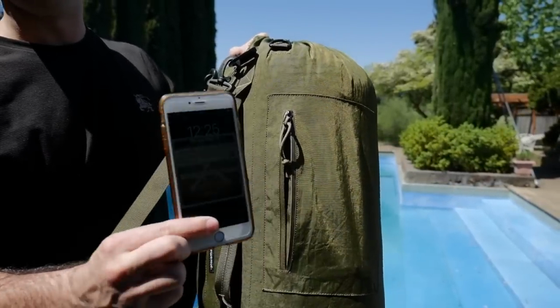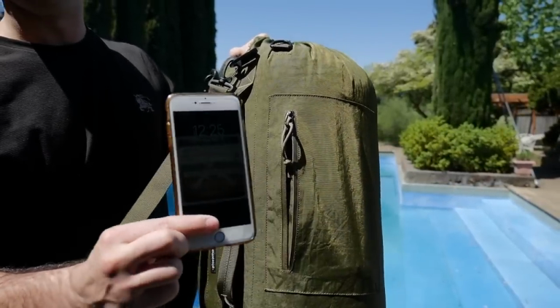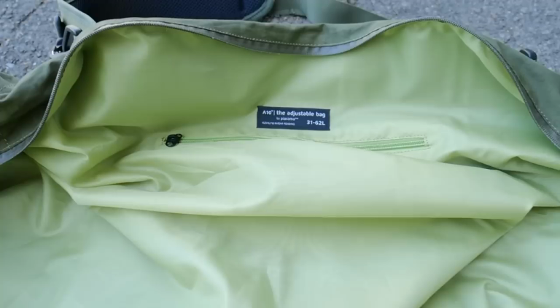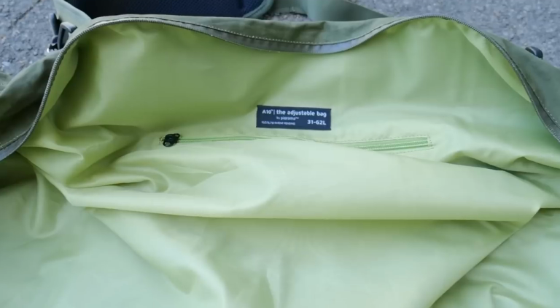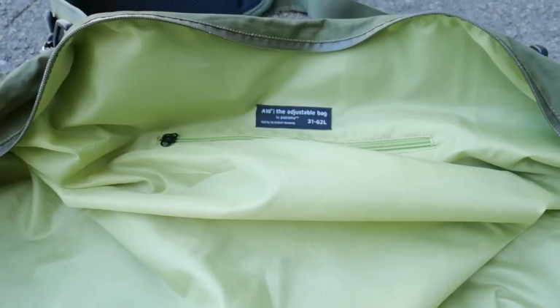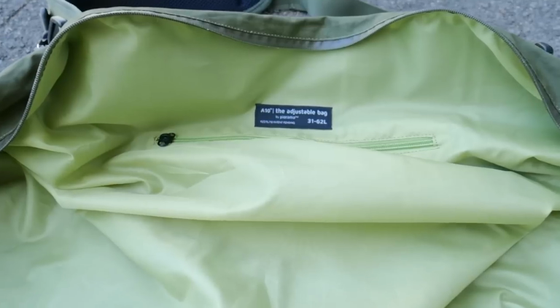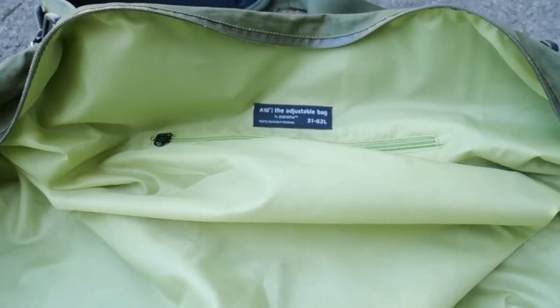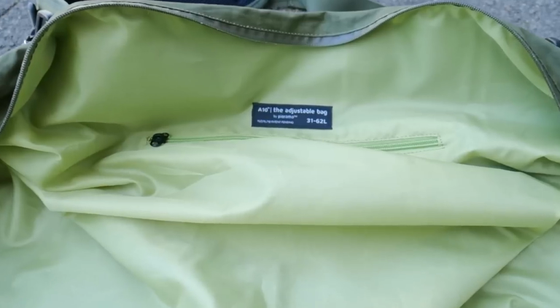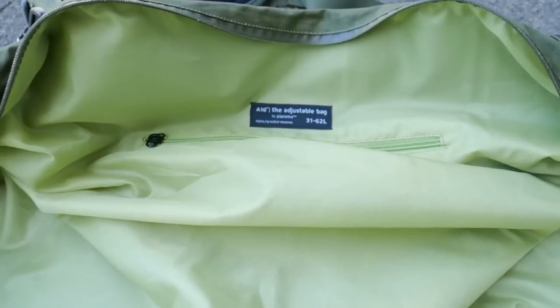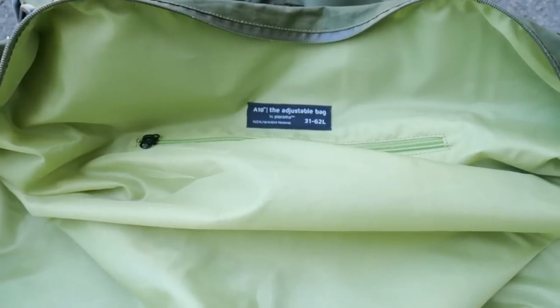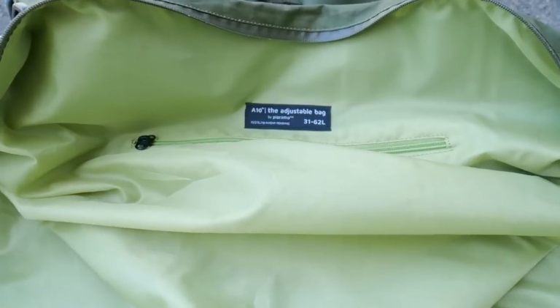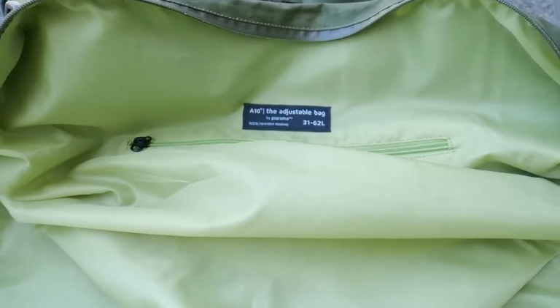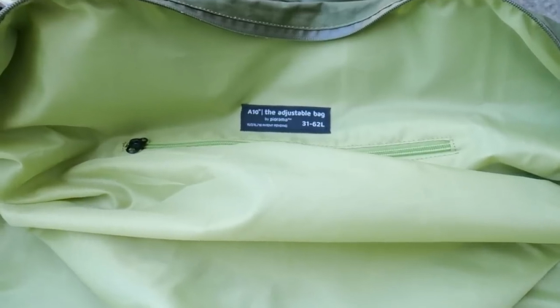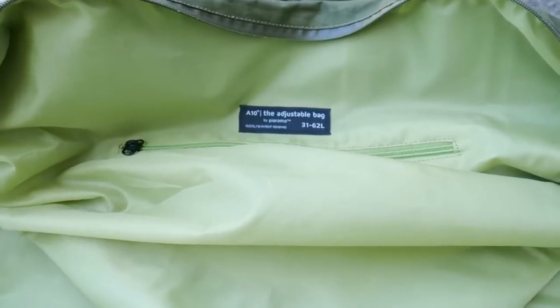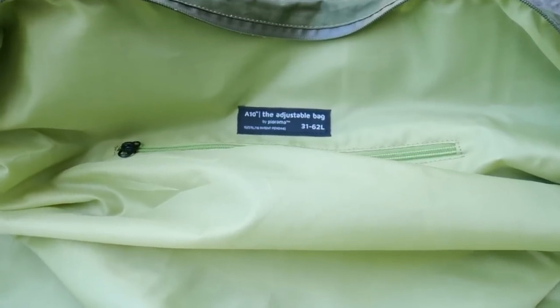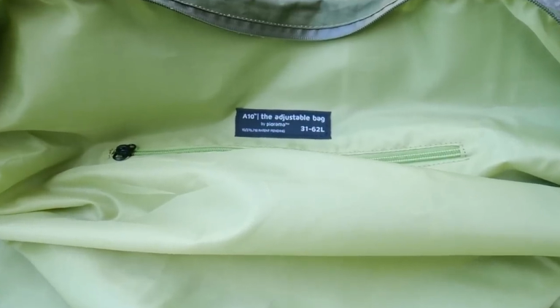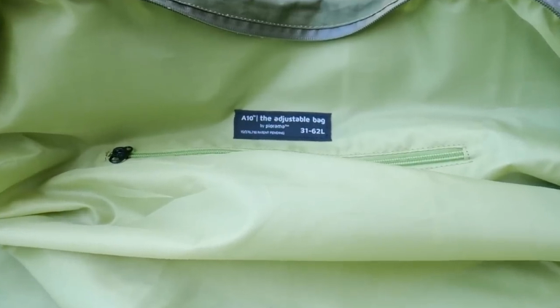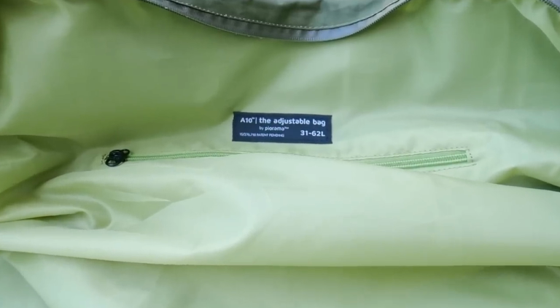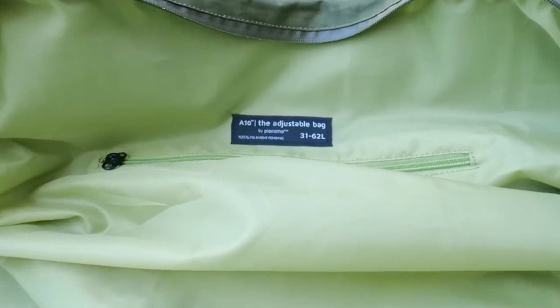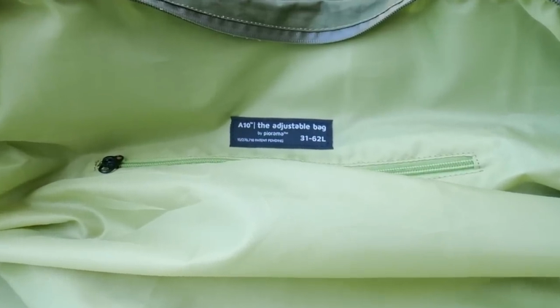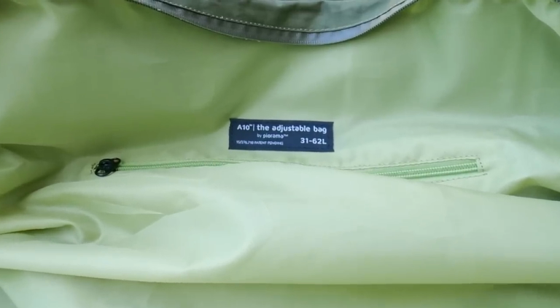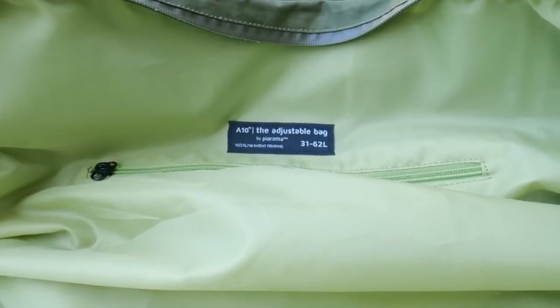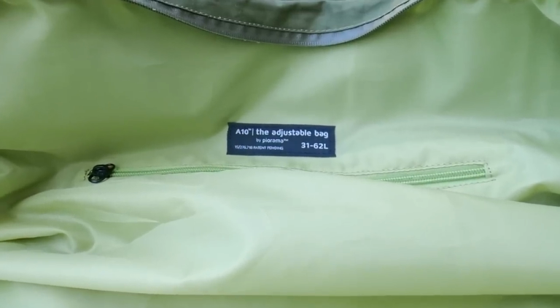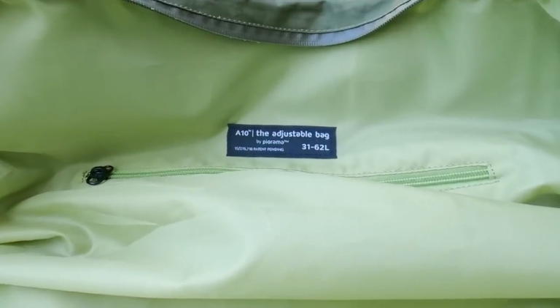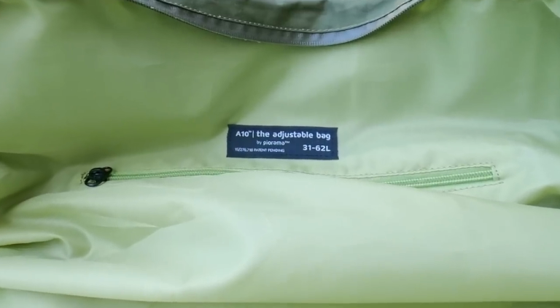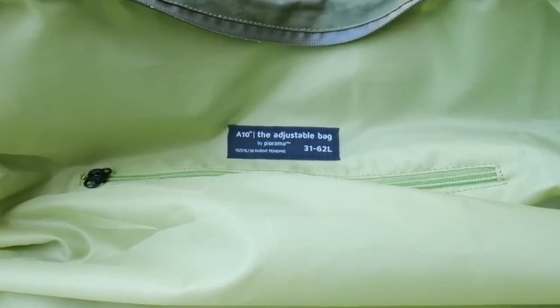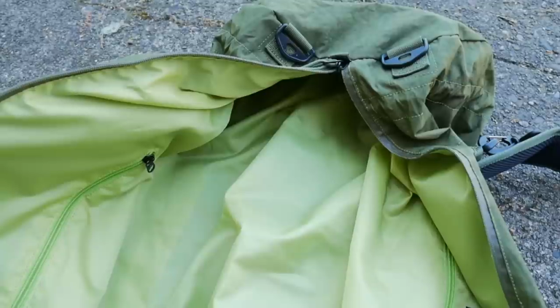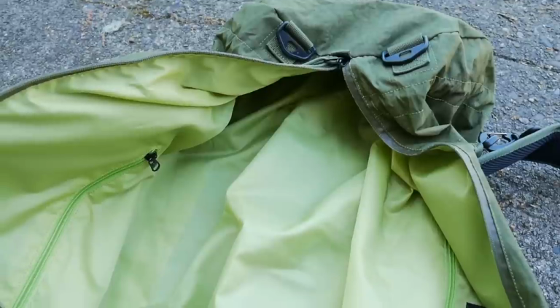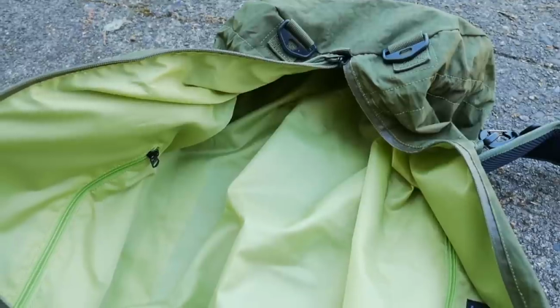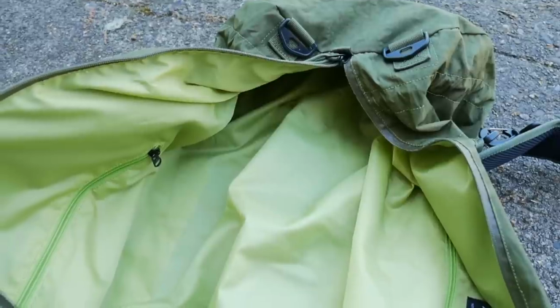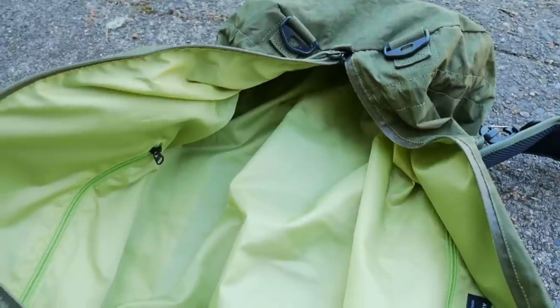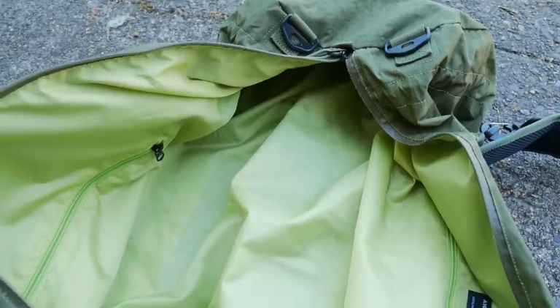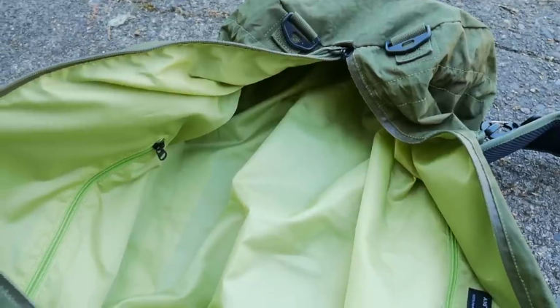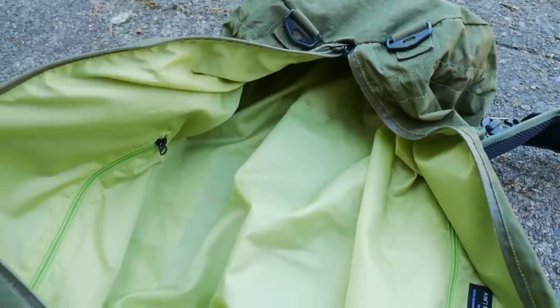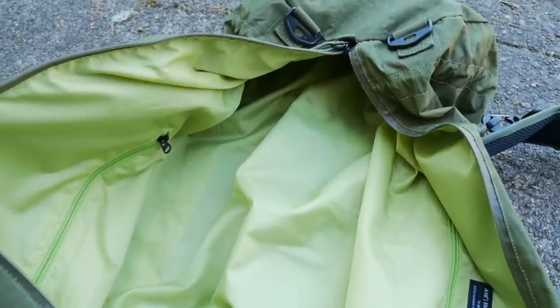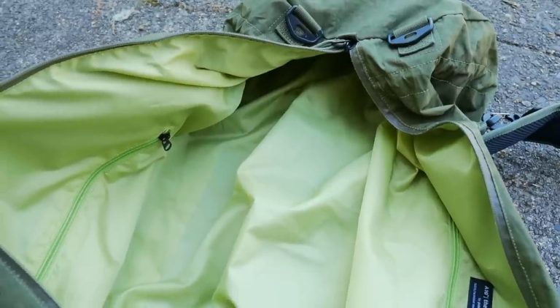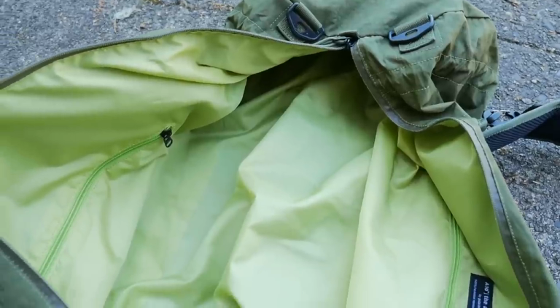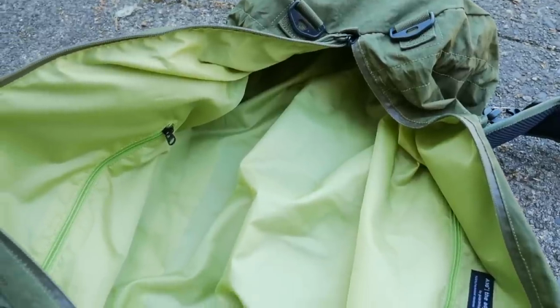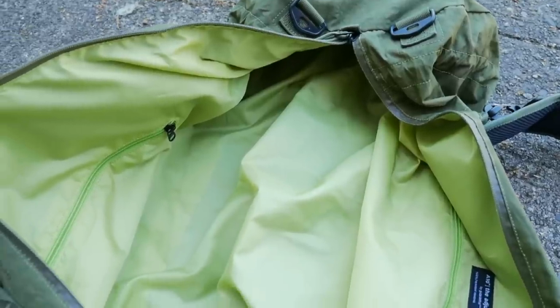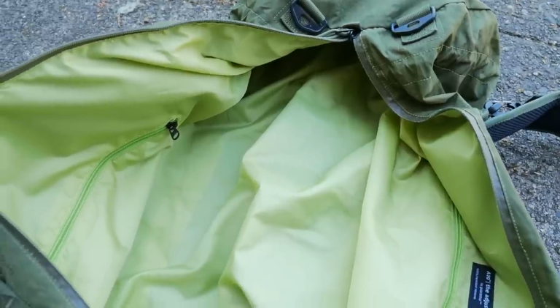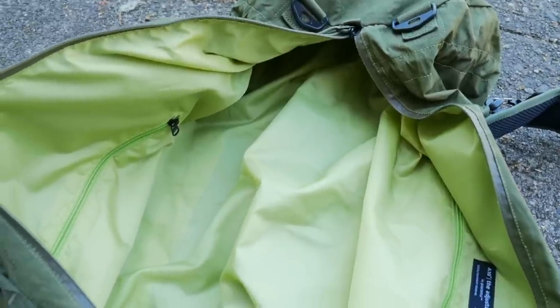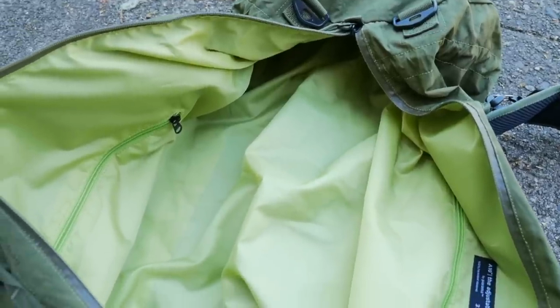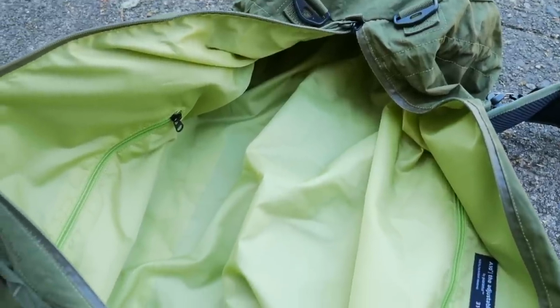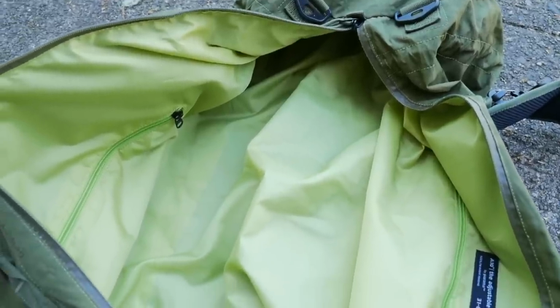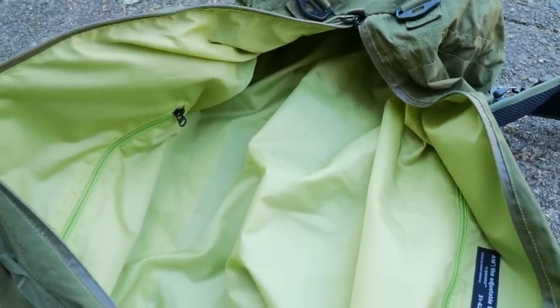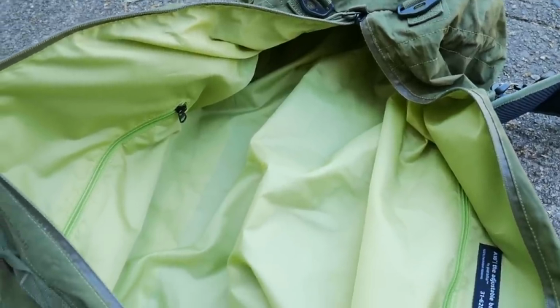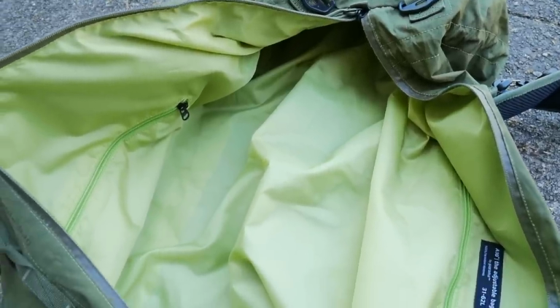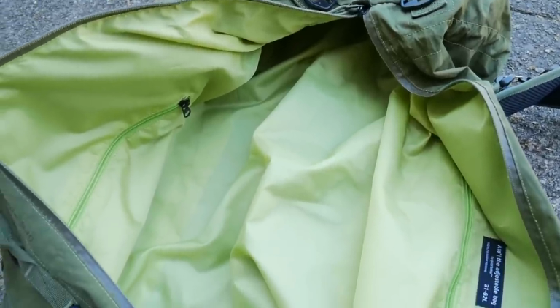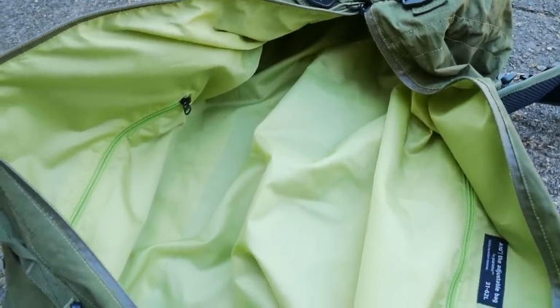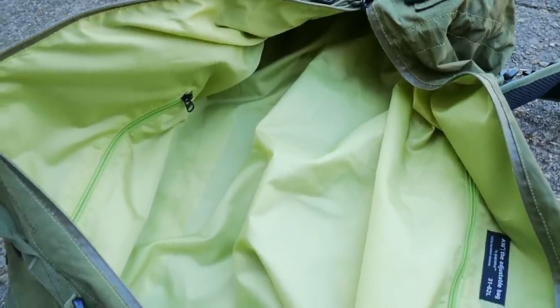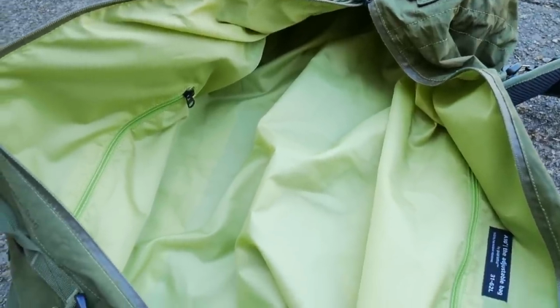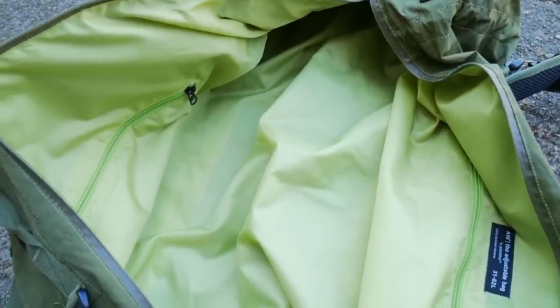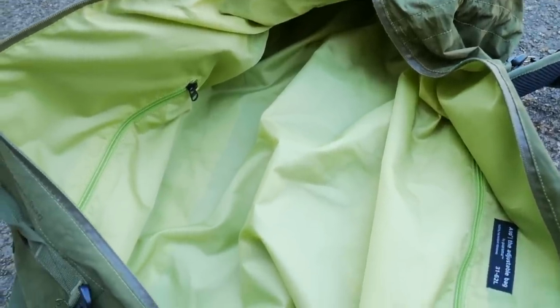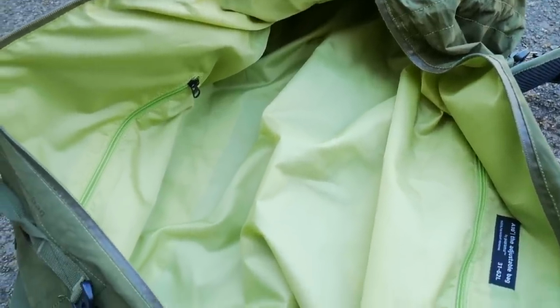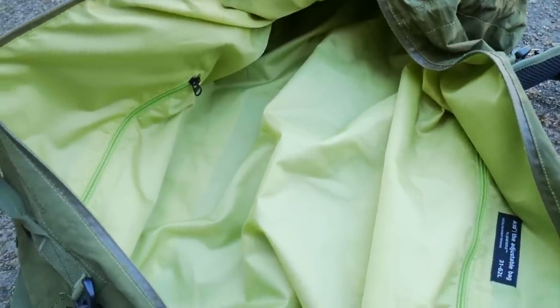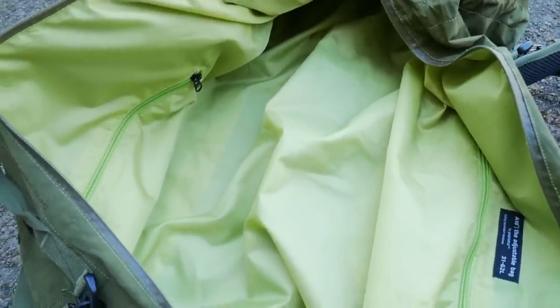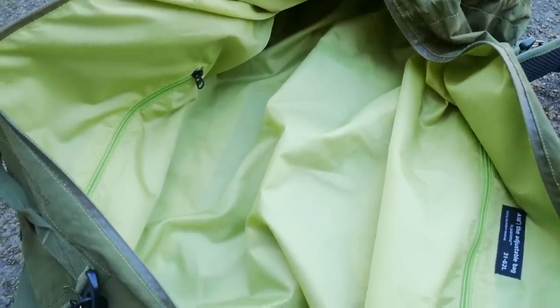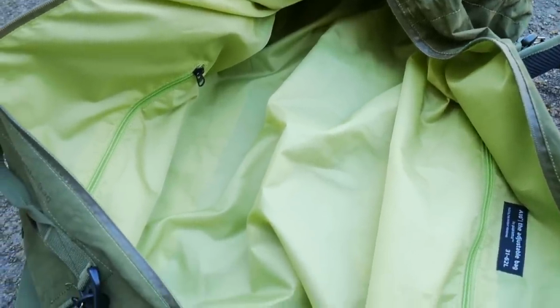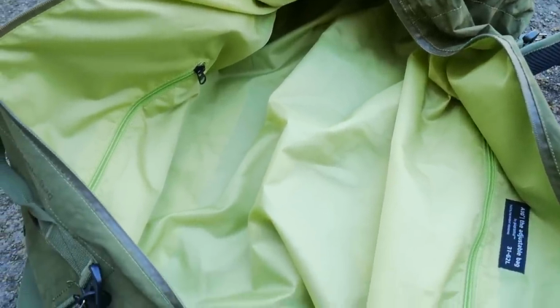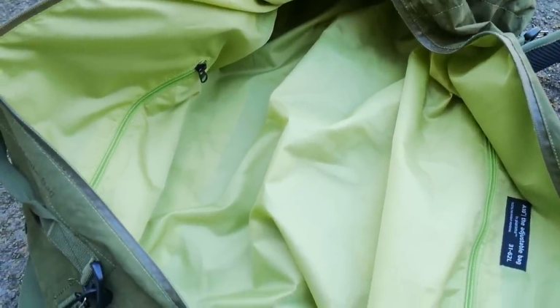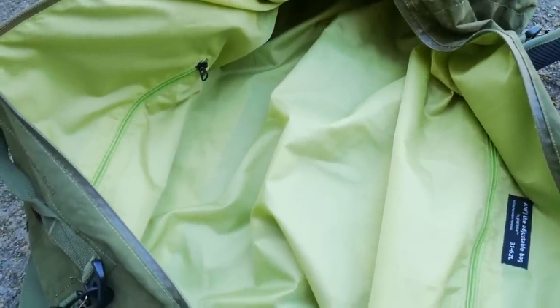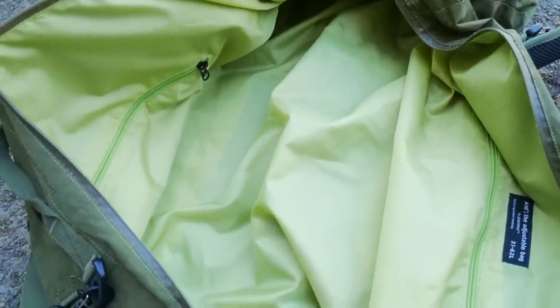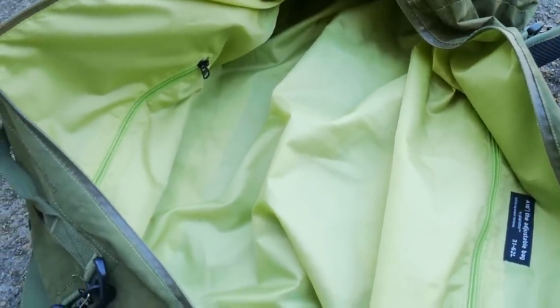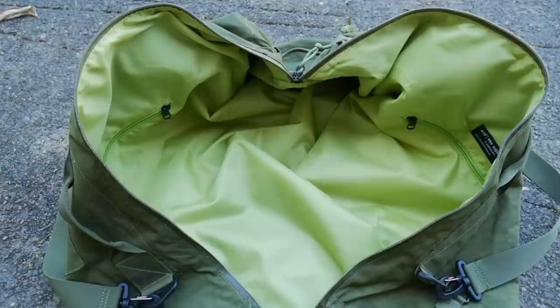Looking inside, it has nylon lining throughout the bag and two nice sized zippered pockets to keep things organized.